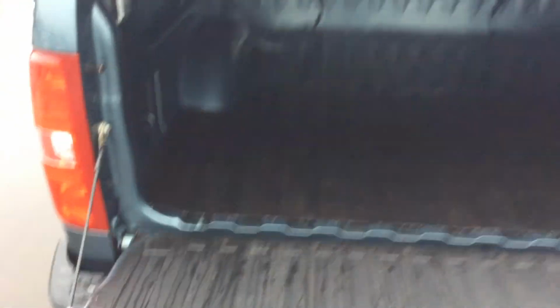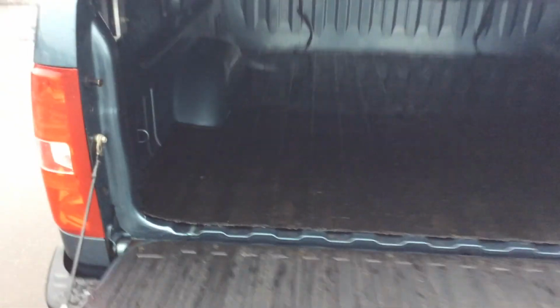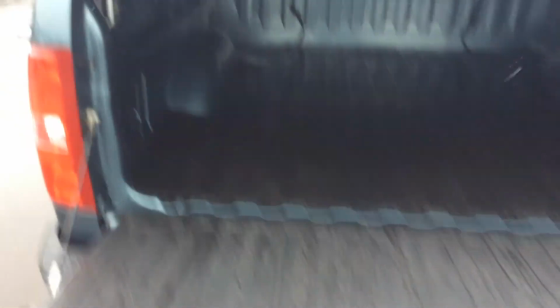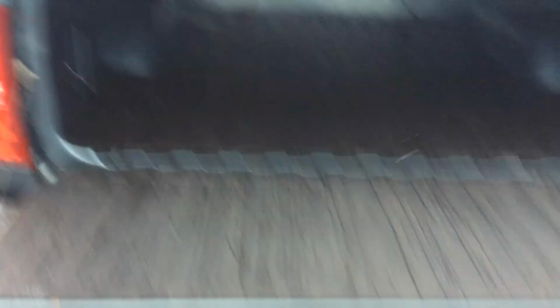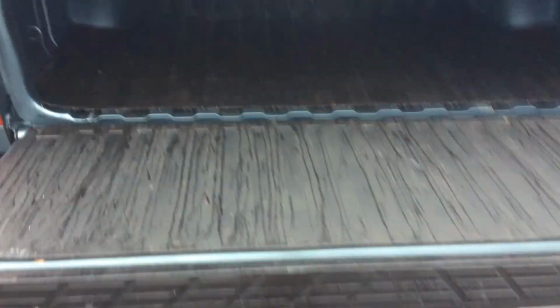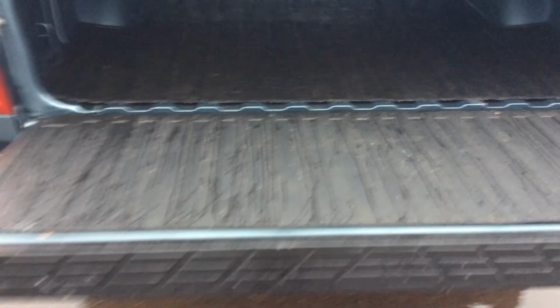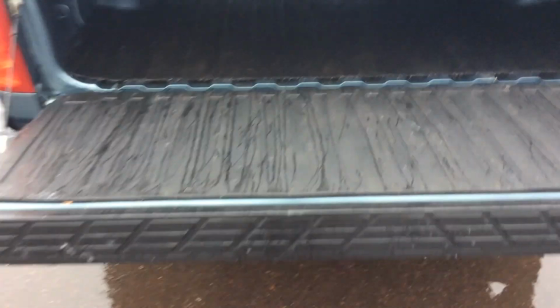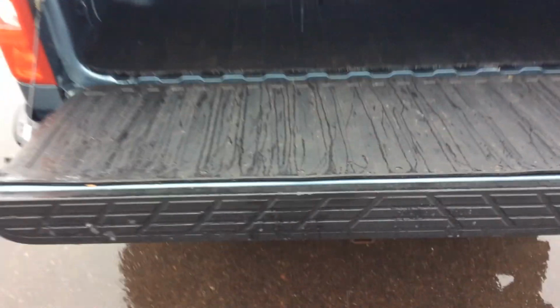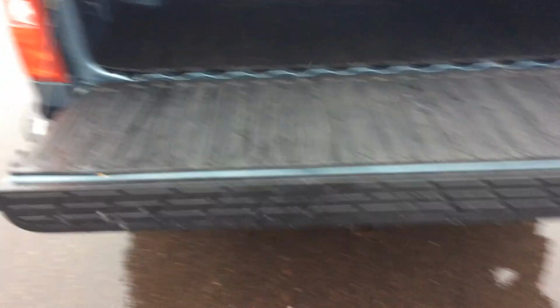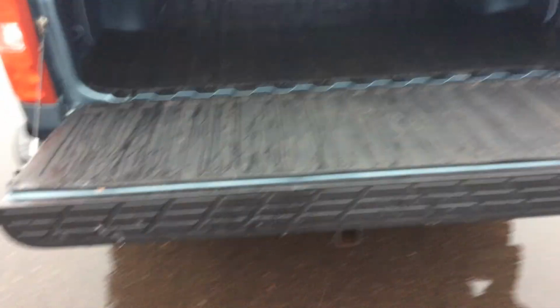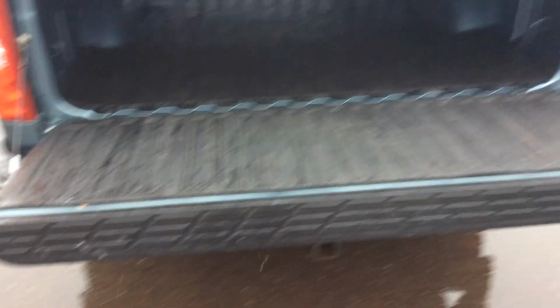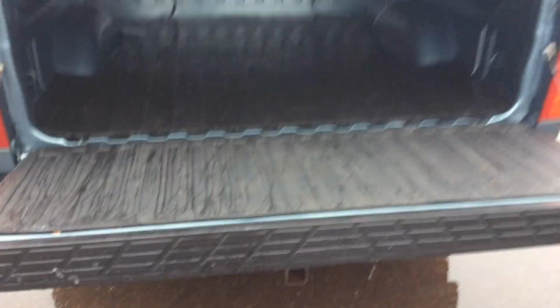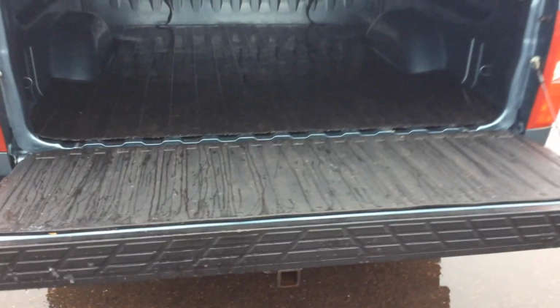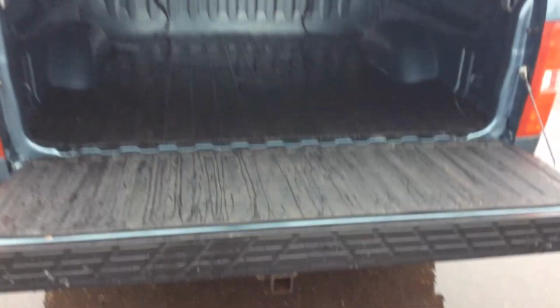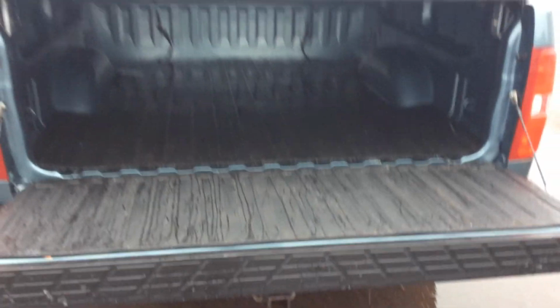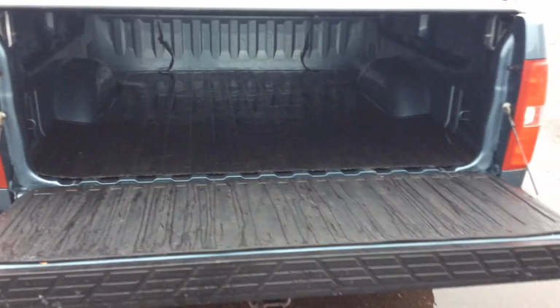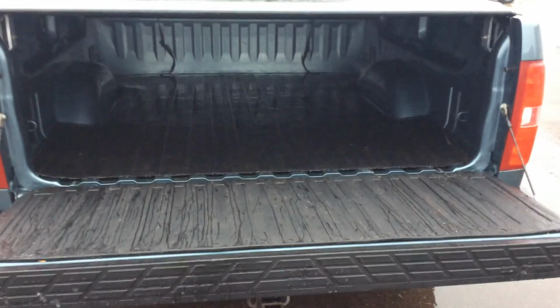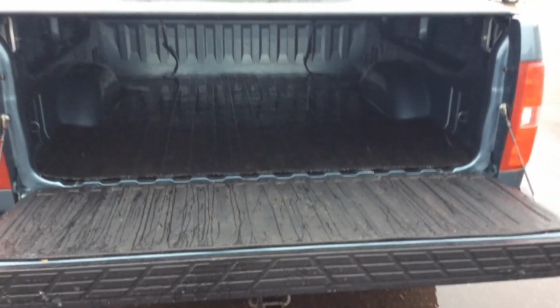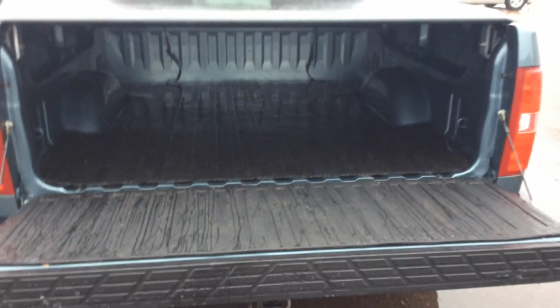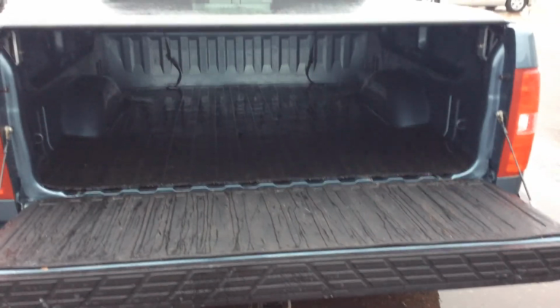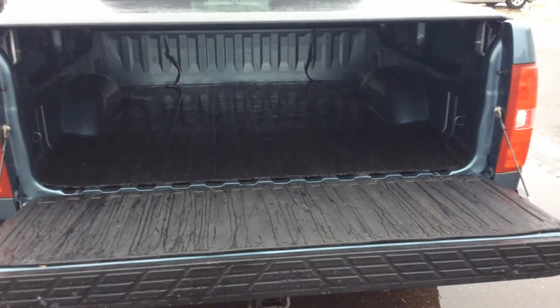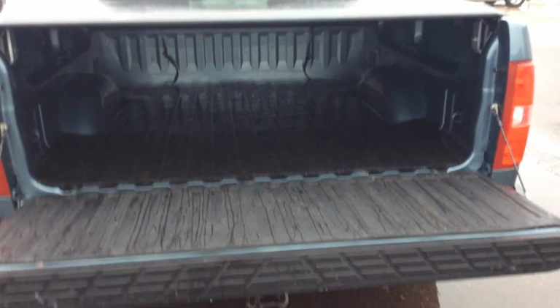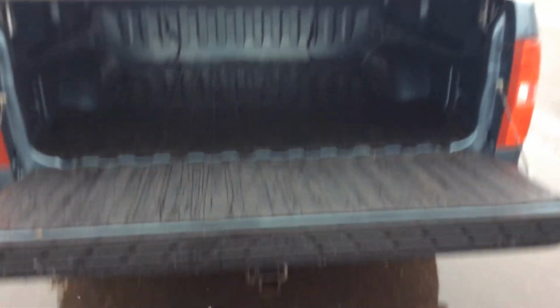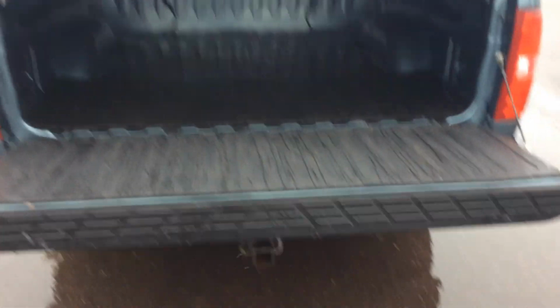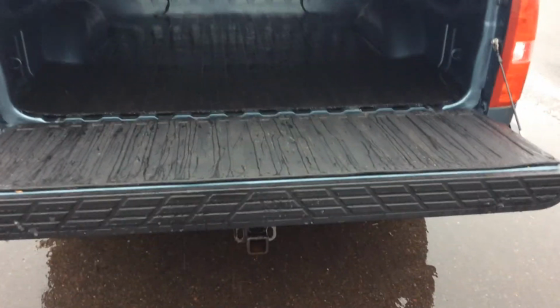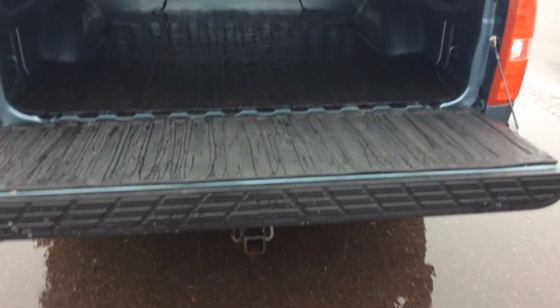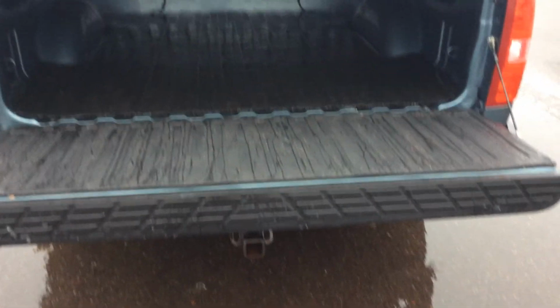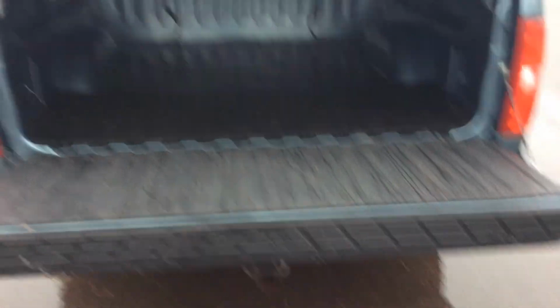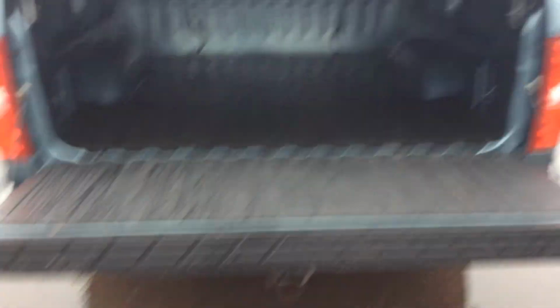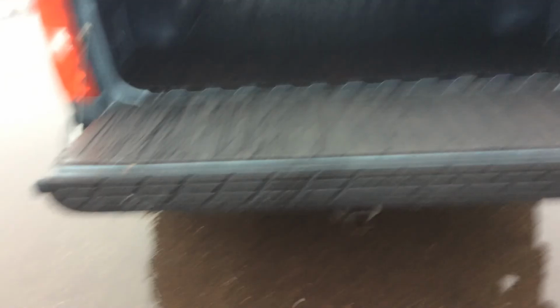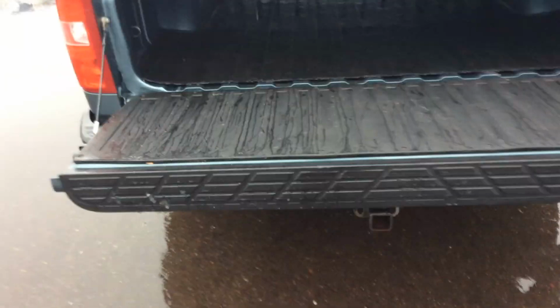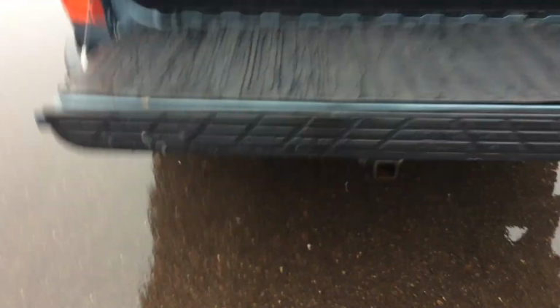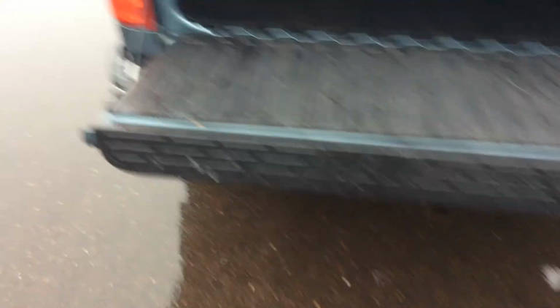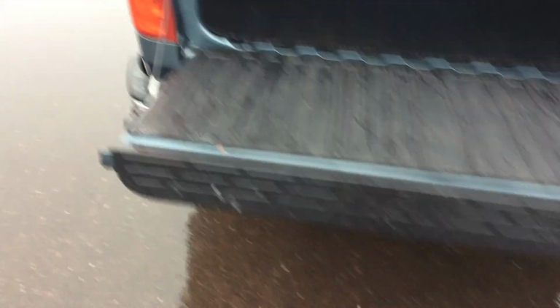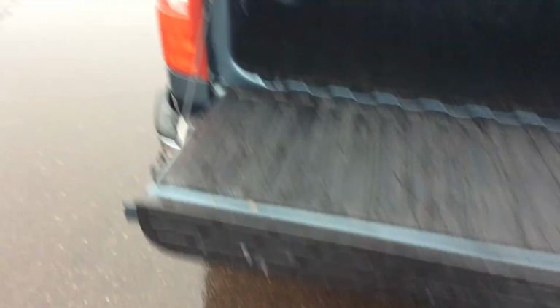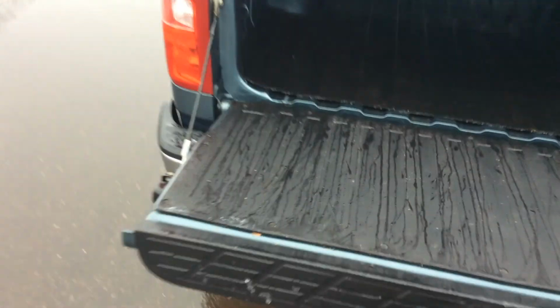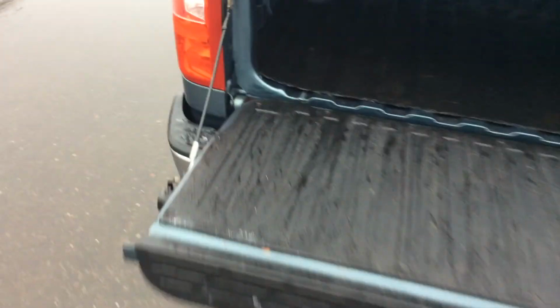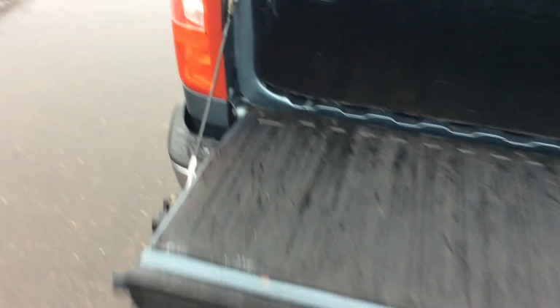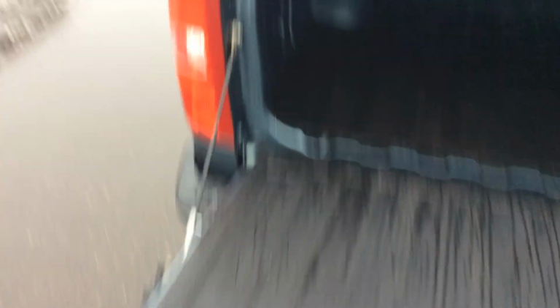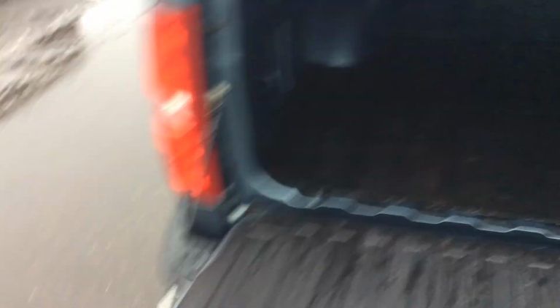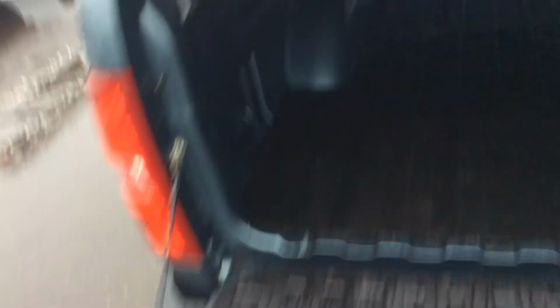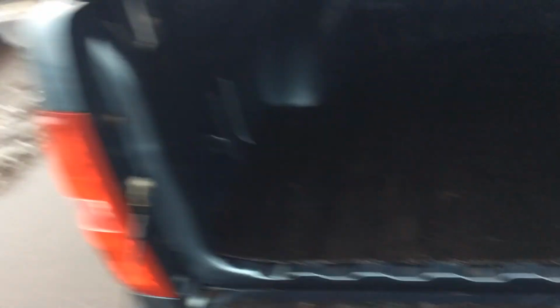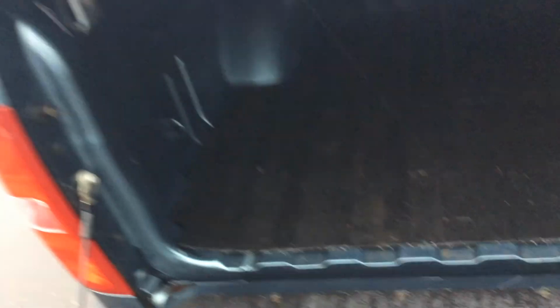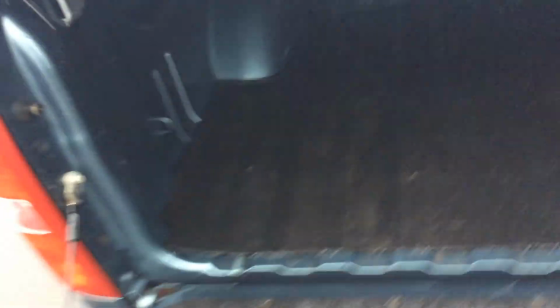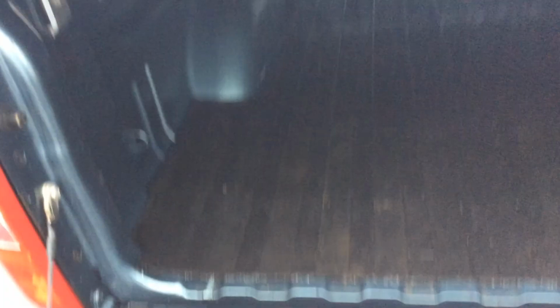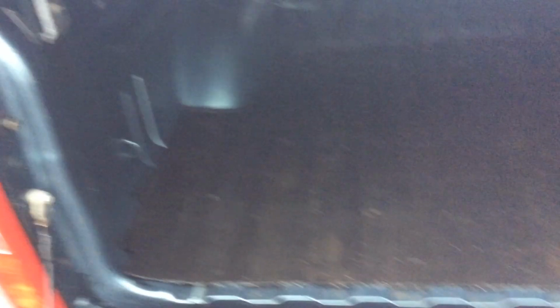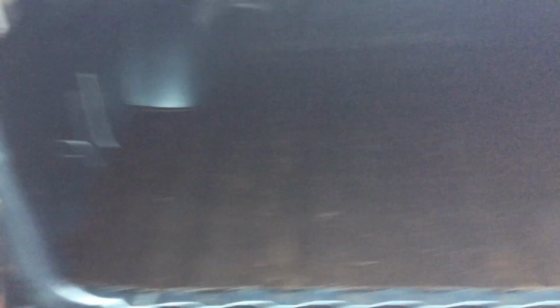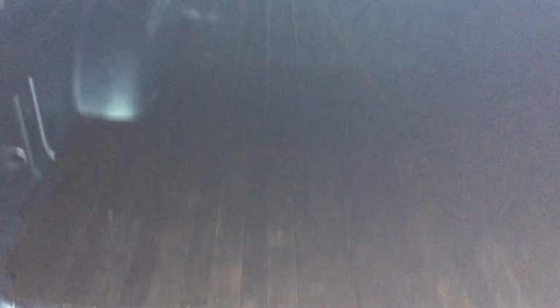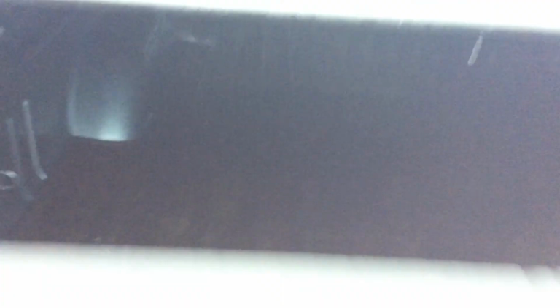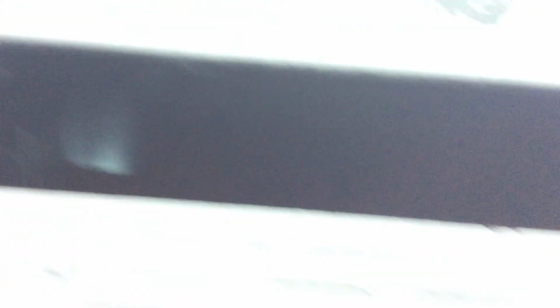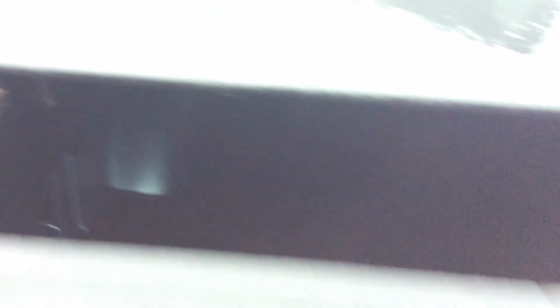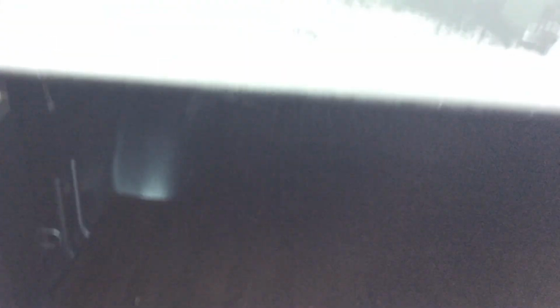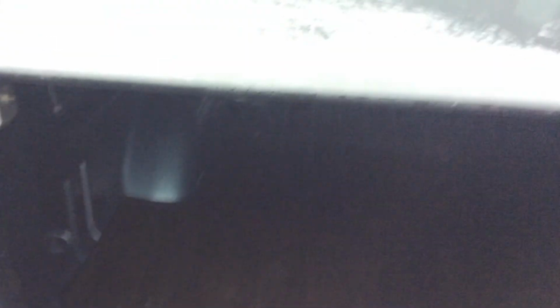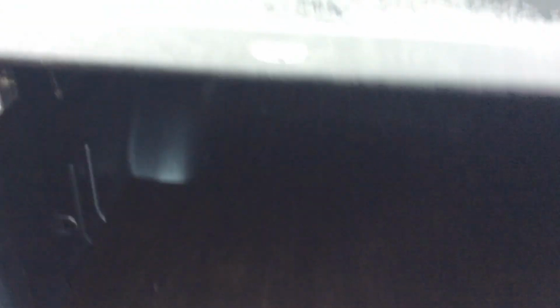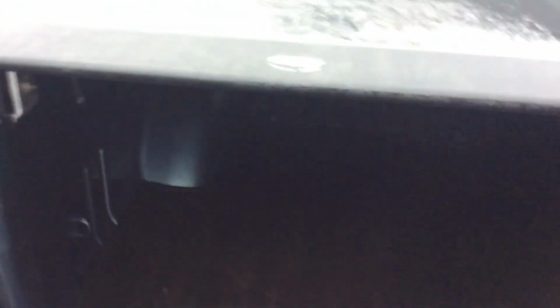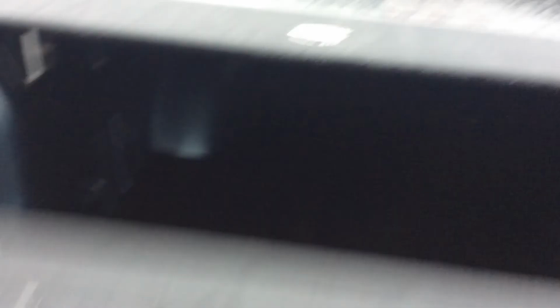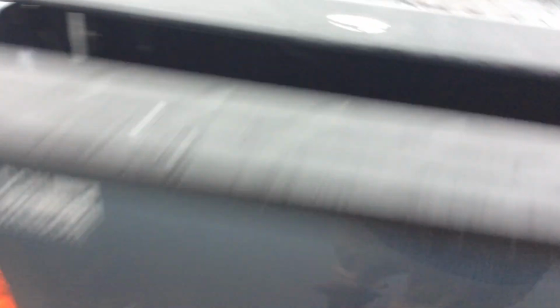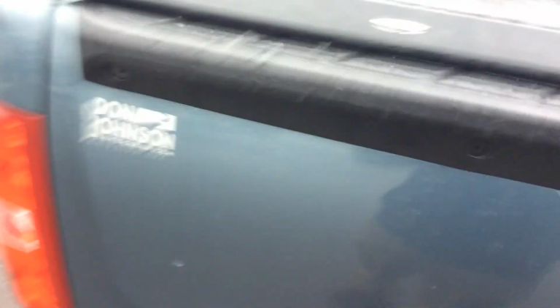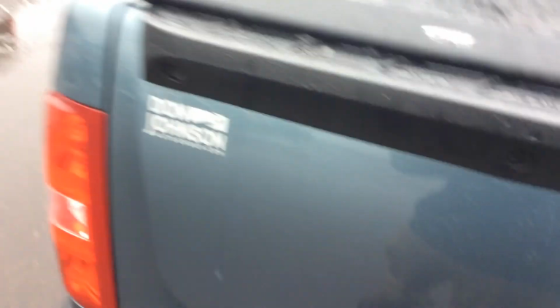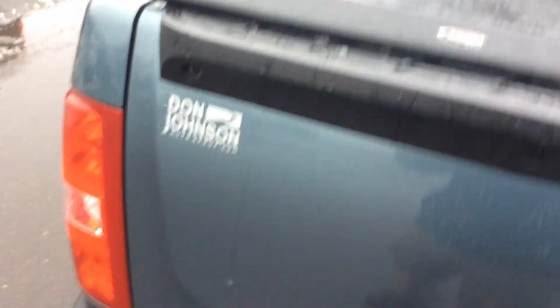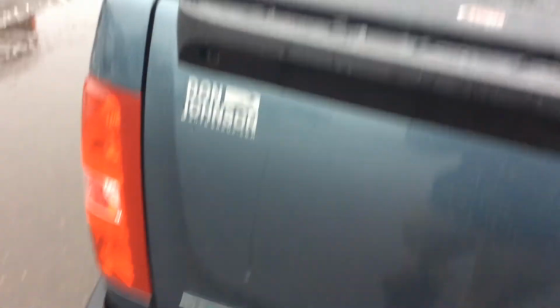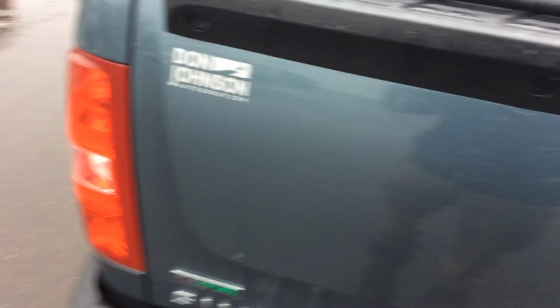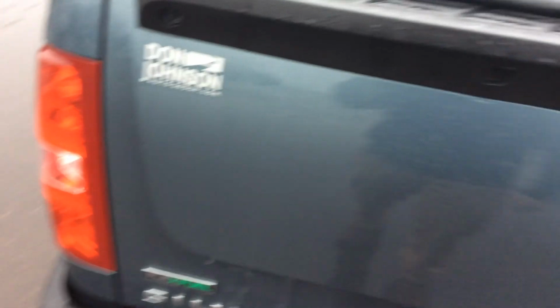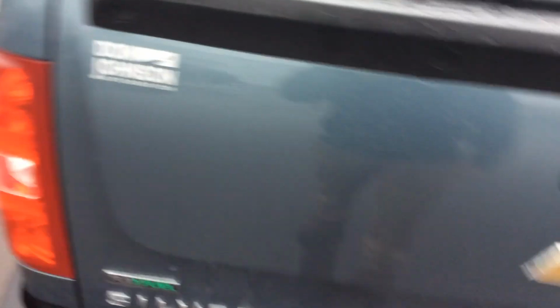Inside the box here, you can see it's got the rubber matting to prevent scratching on the bottom of the bed. The sides are open, but the back is matted.